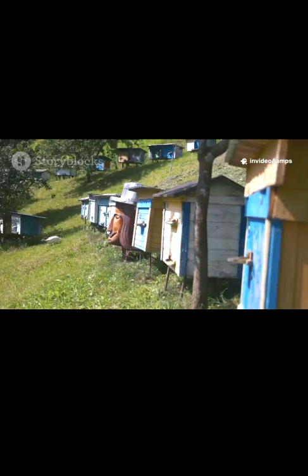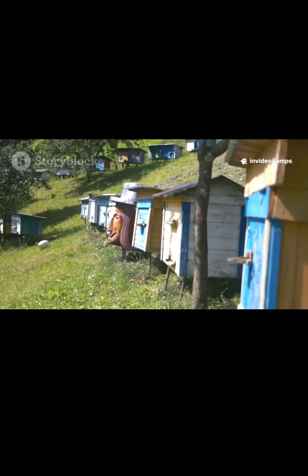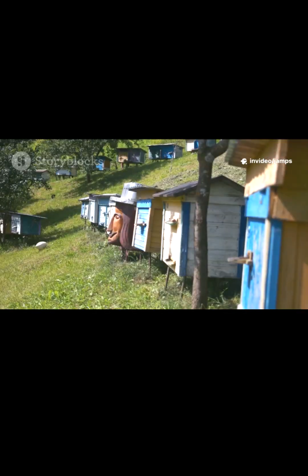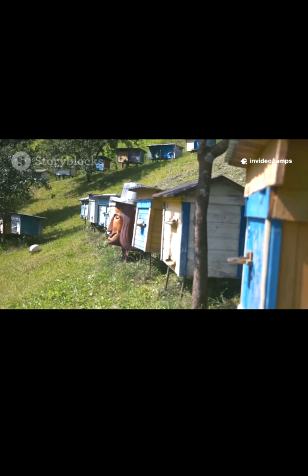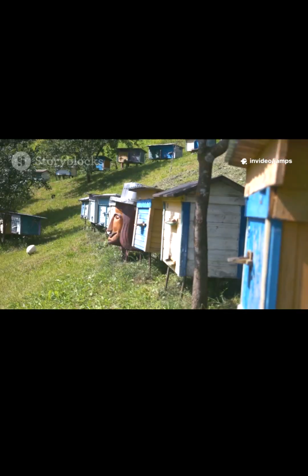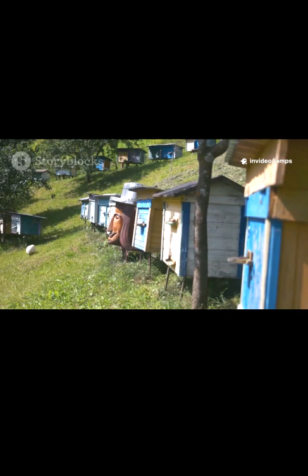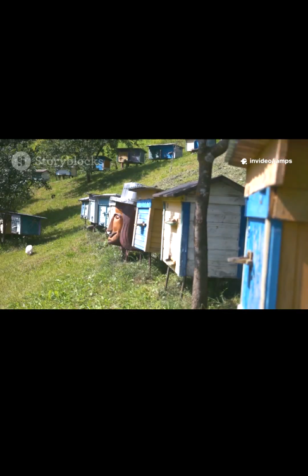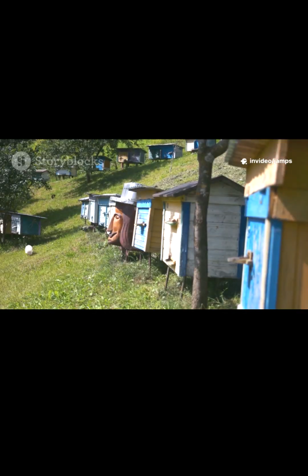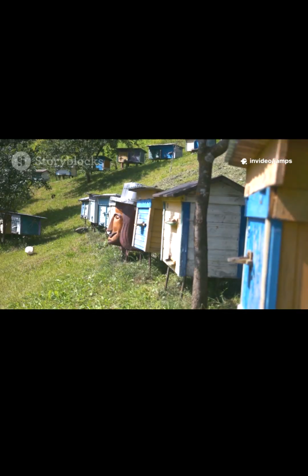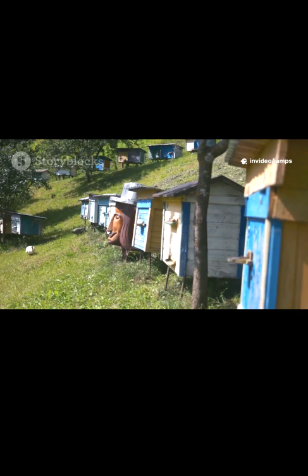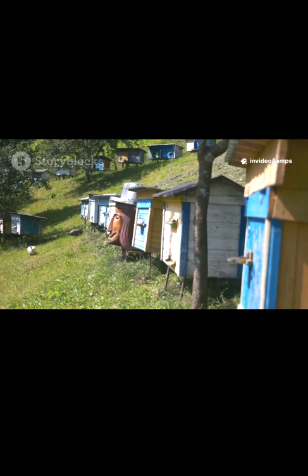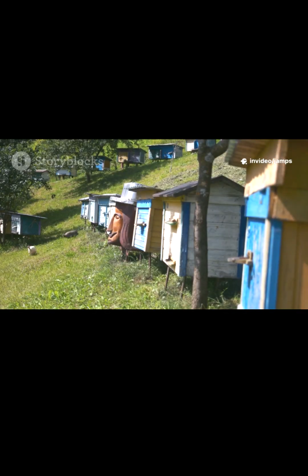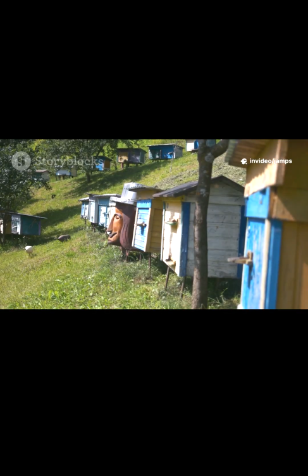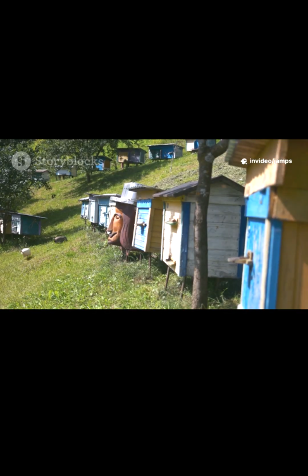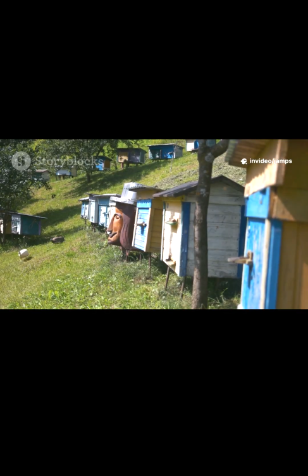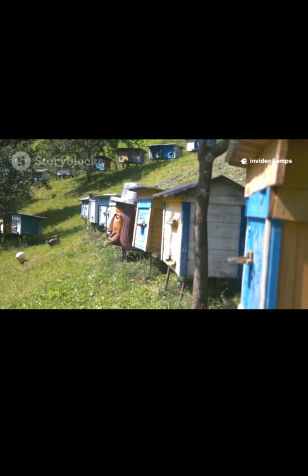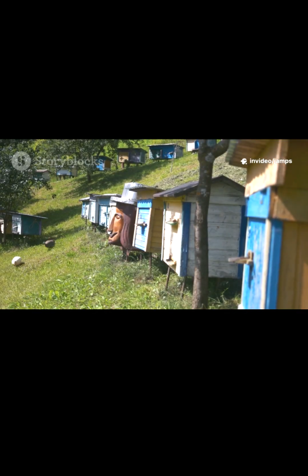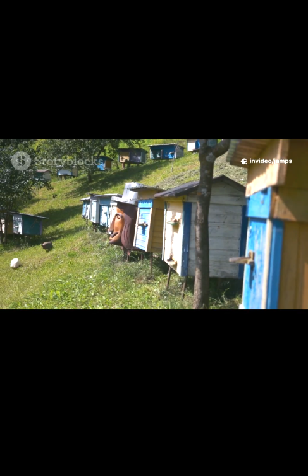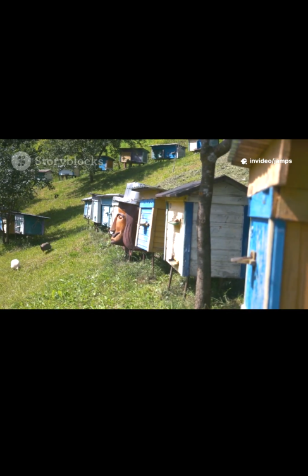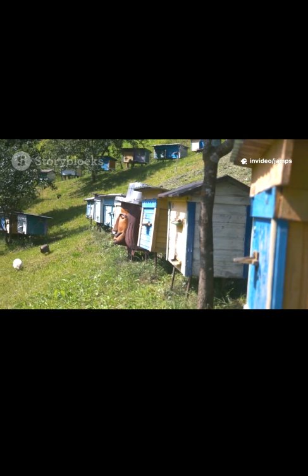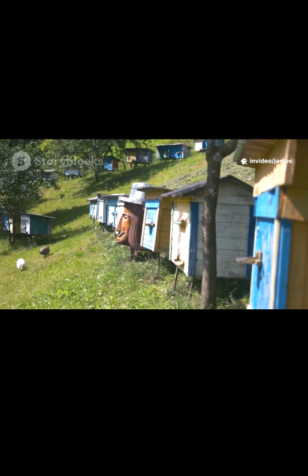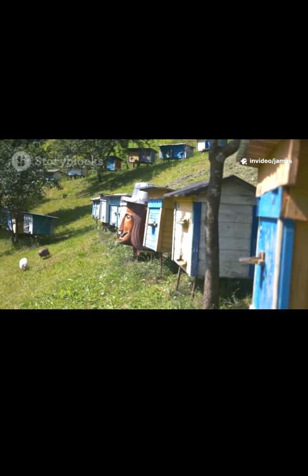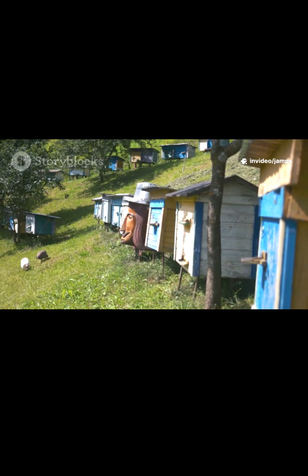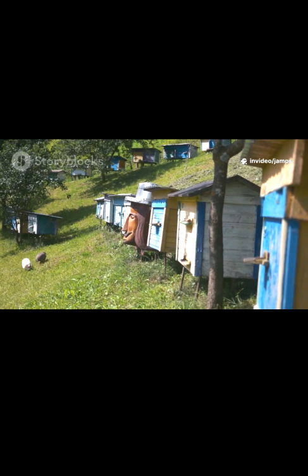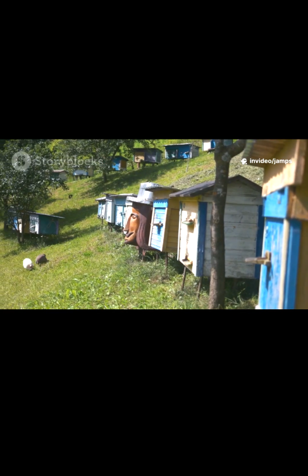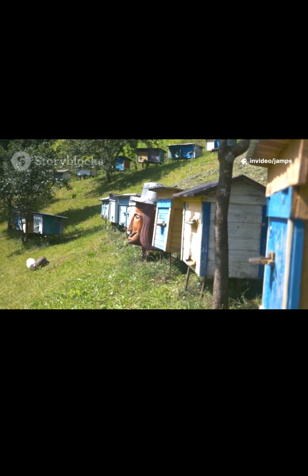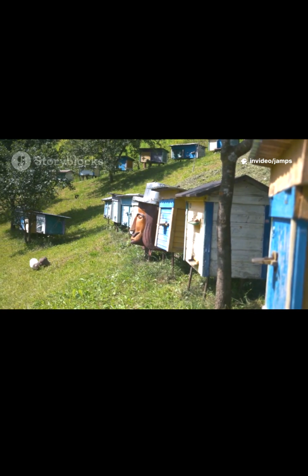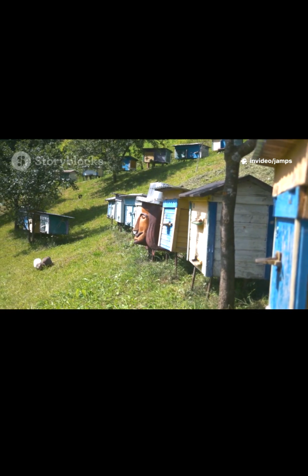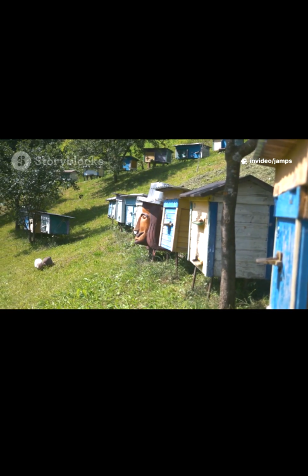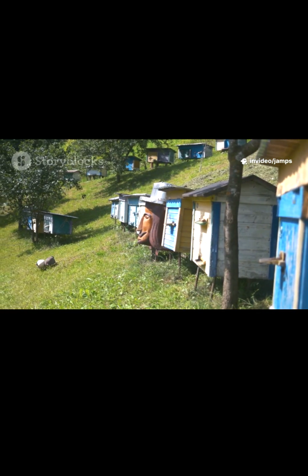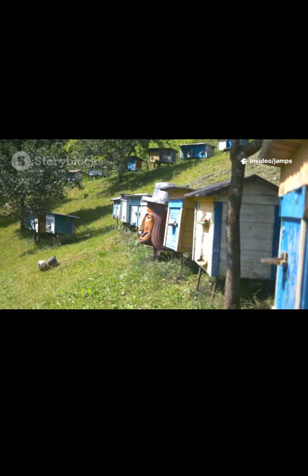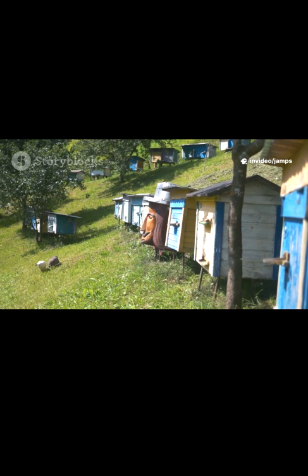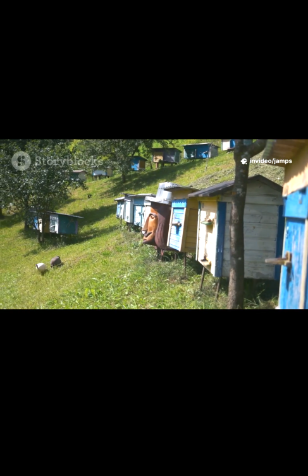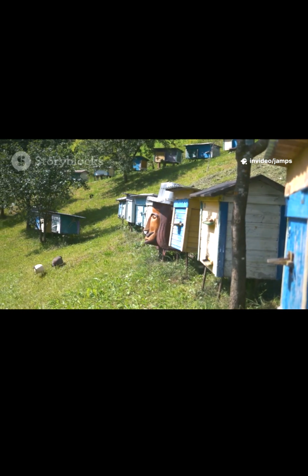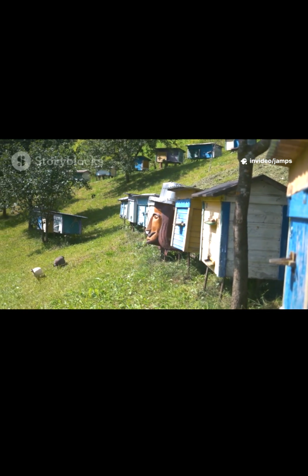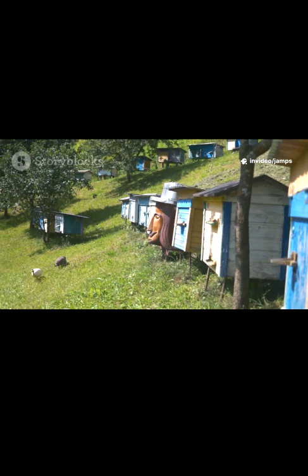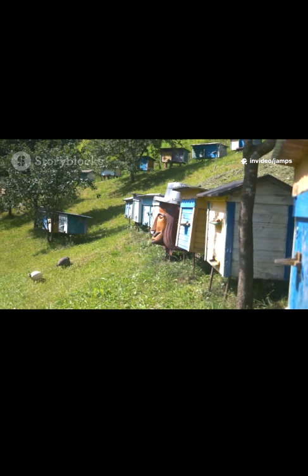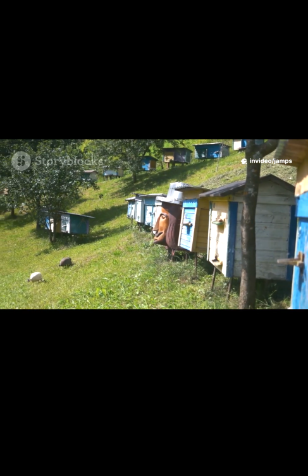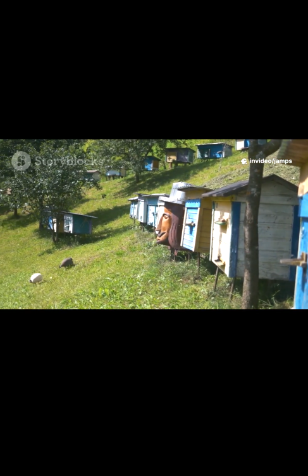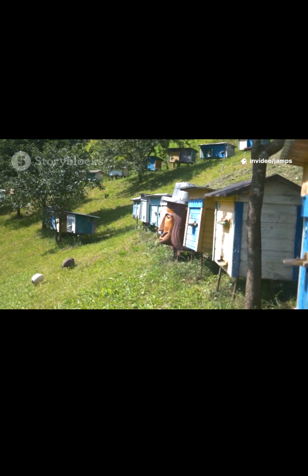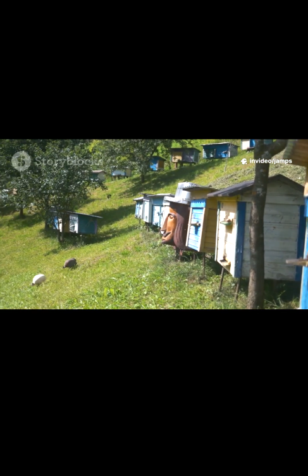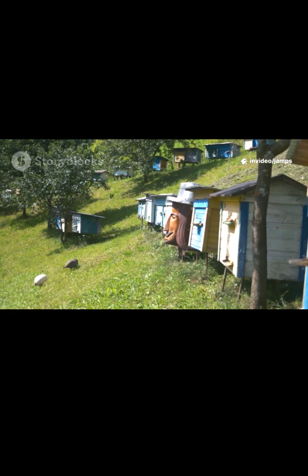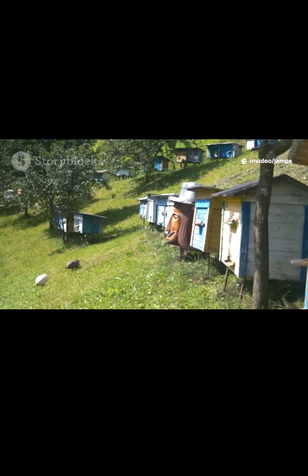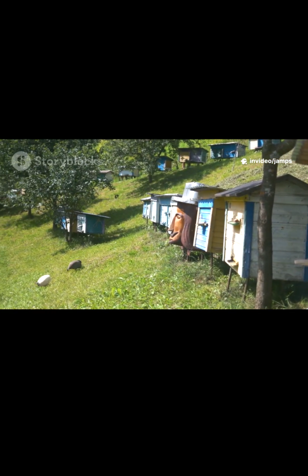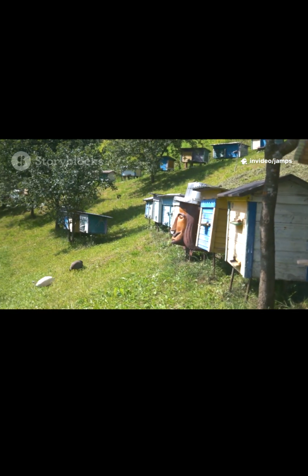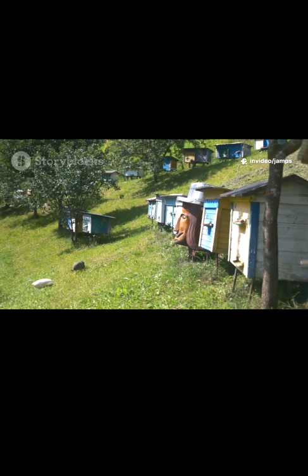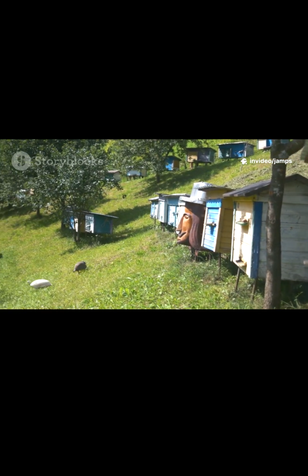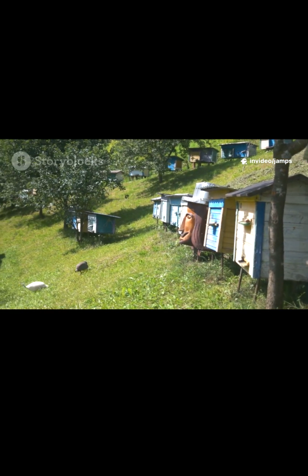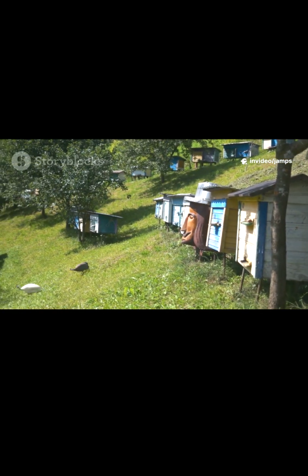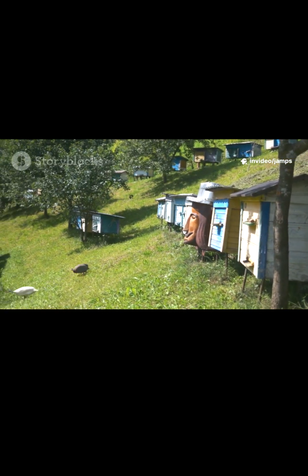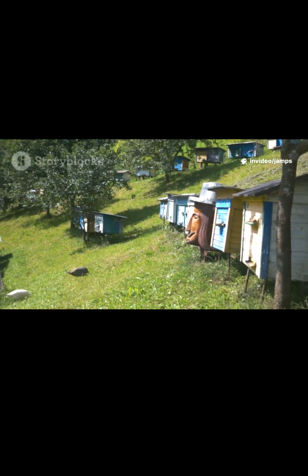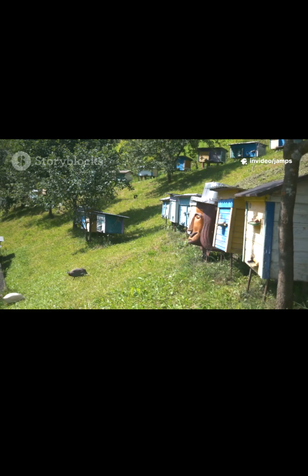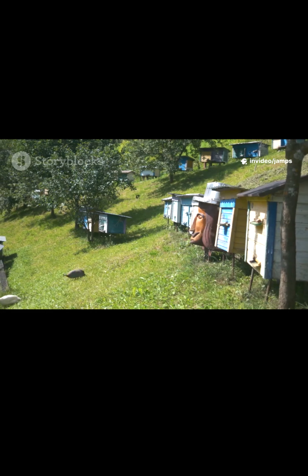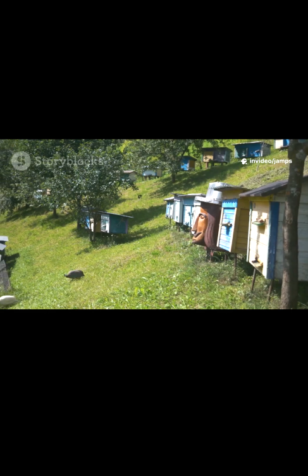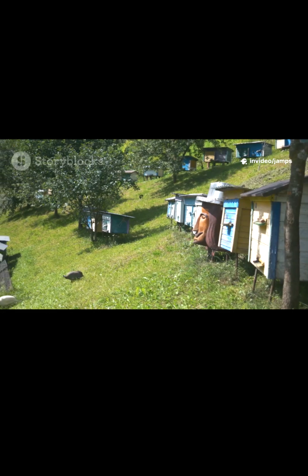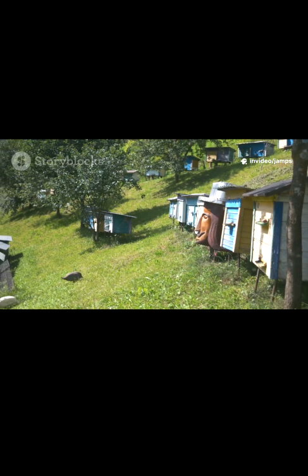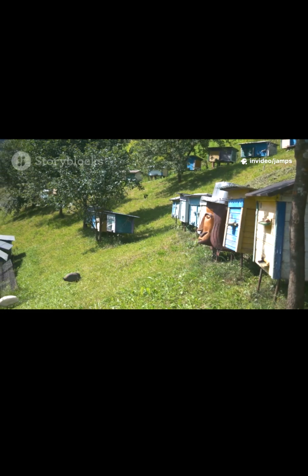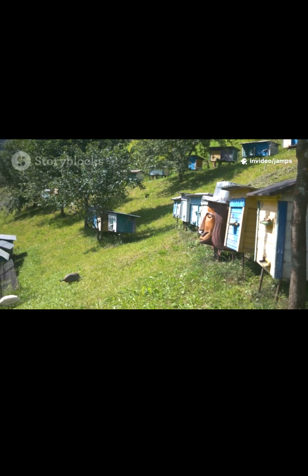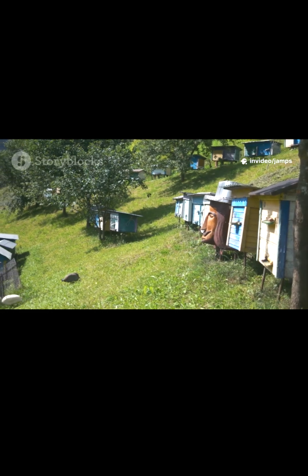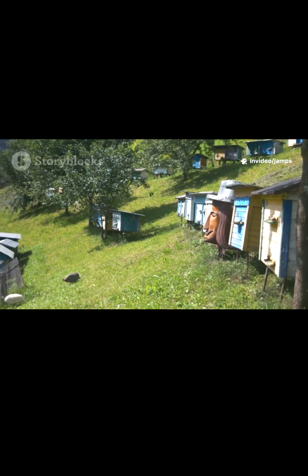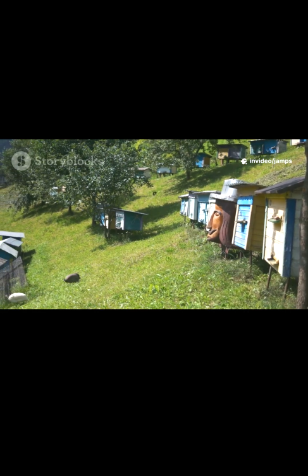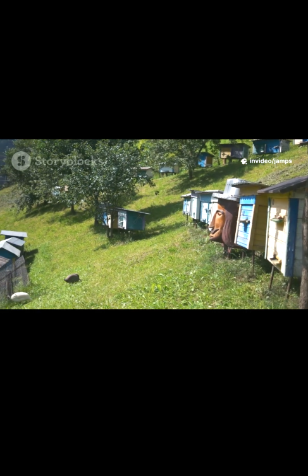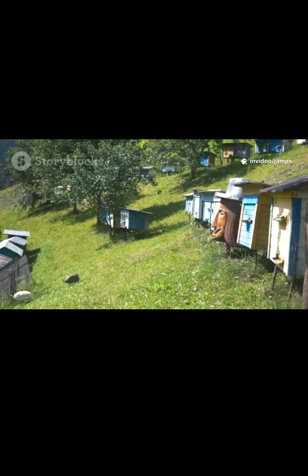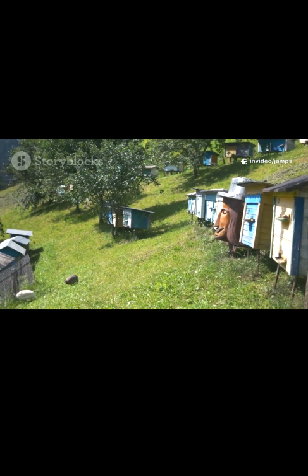Japanese Hives, Japan. Box style, but with unique stacking and ventilation for humid climates.